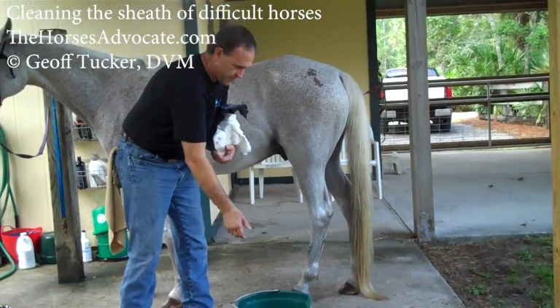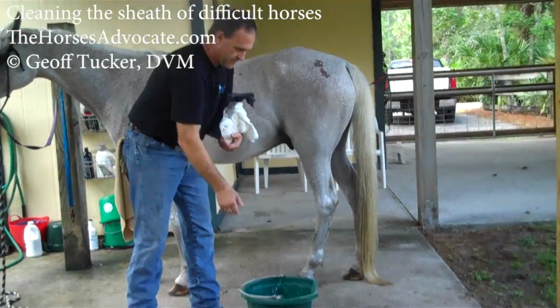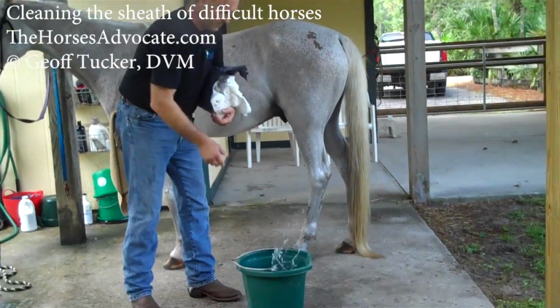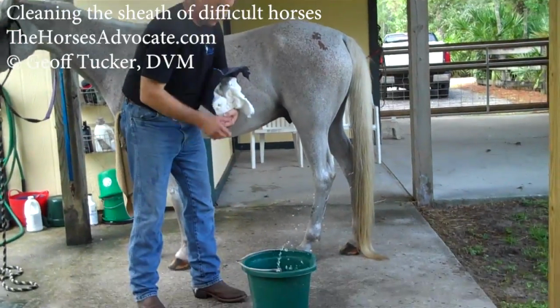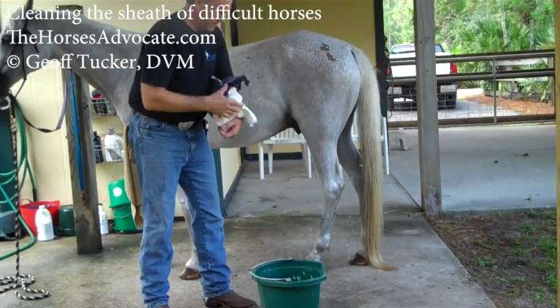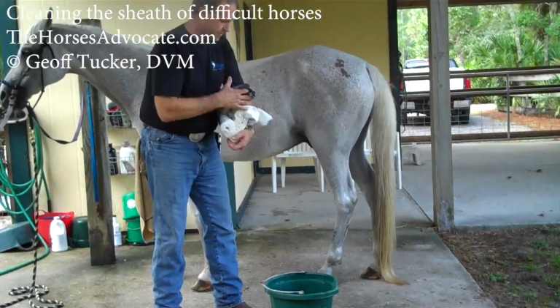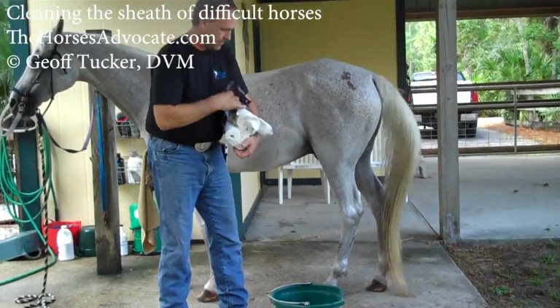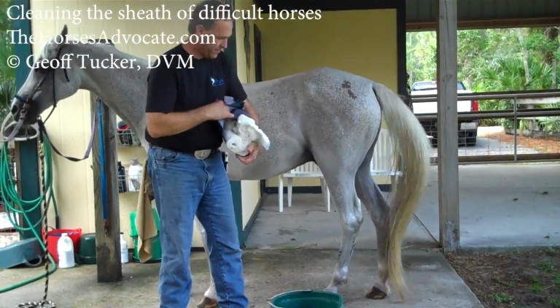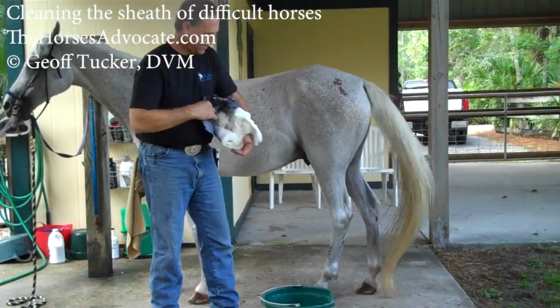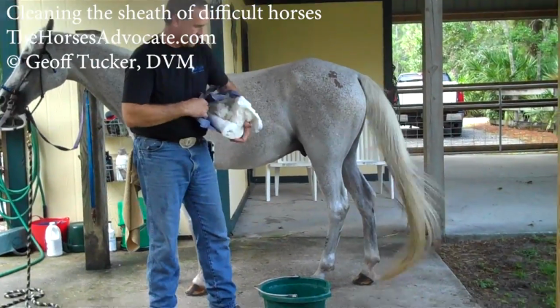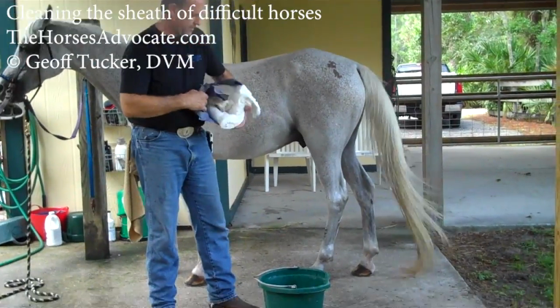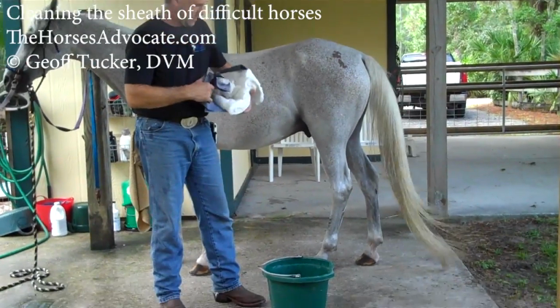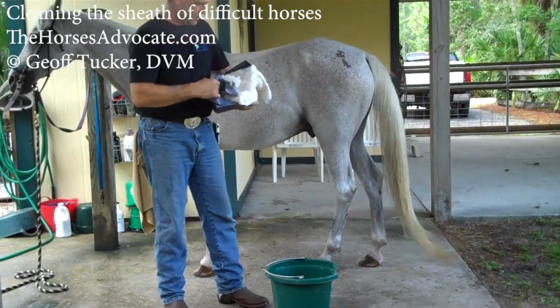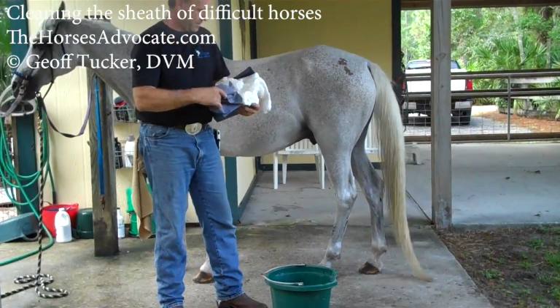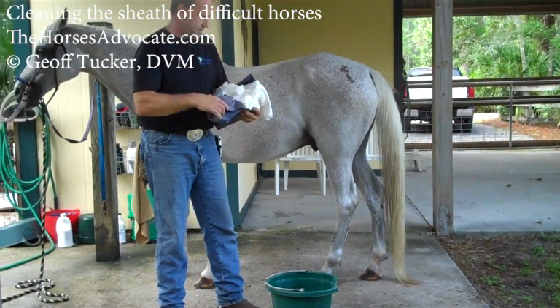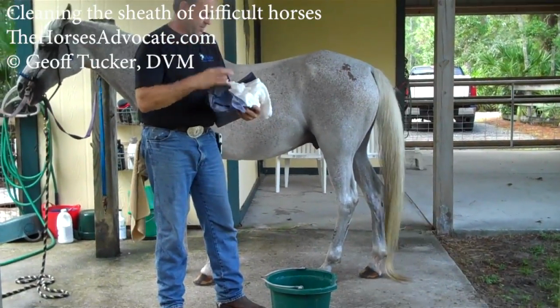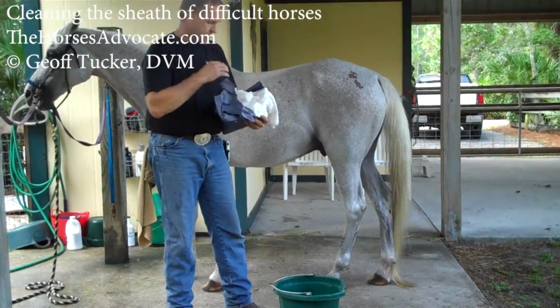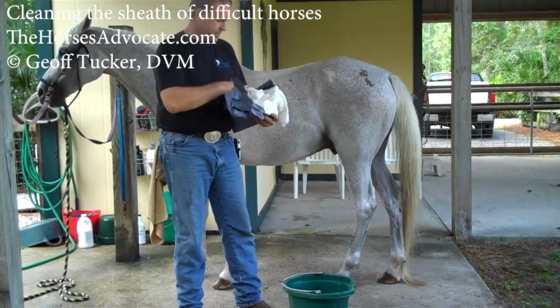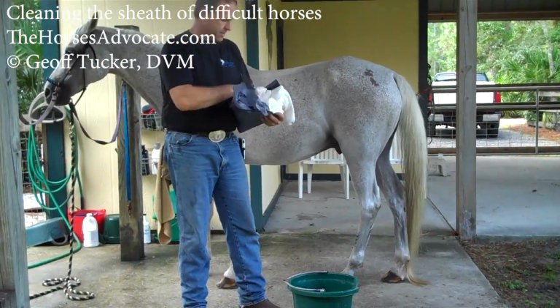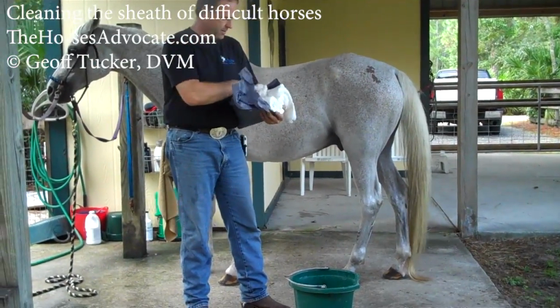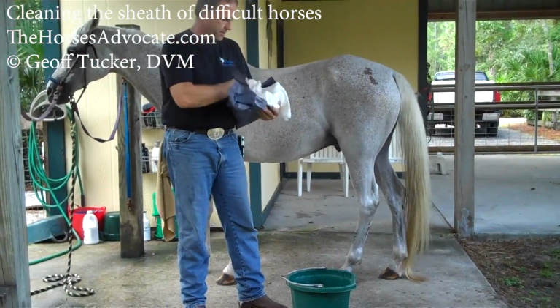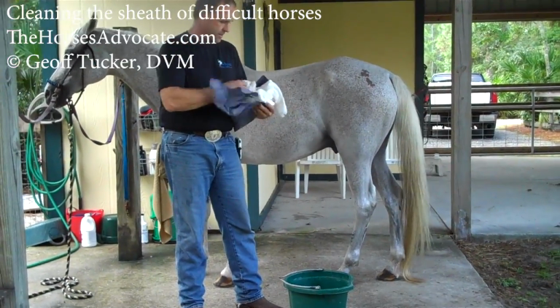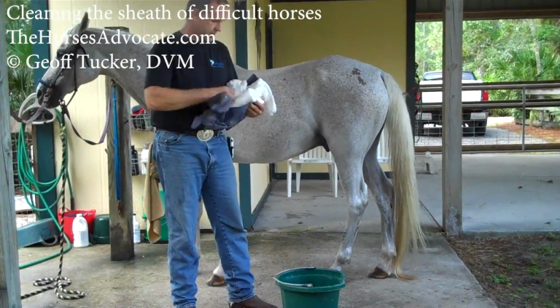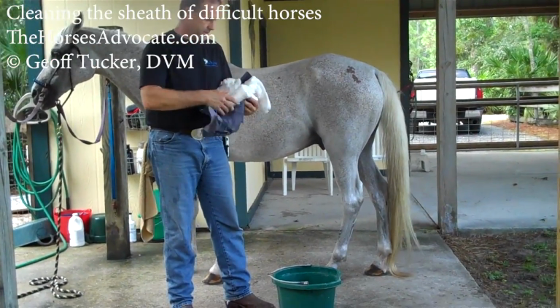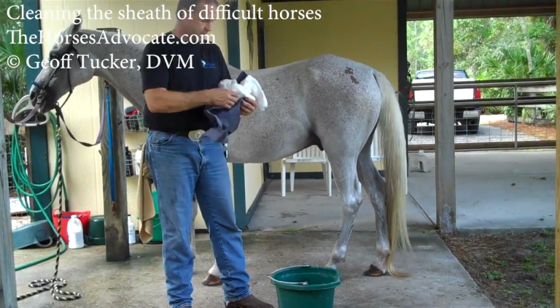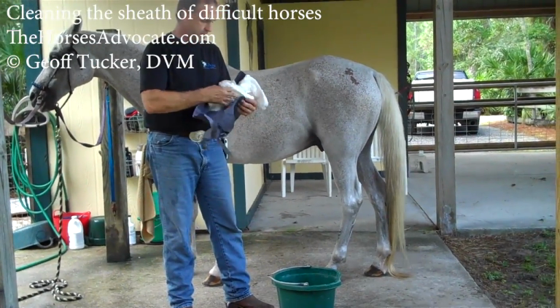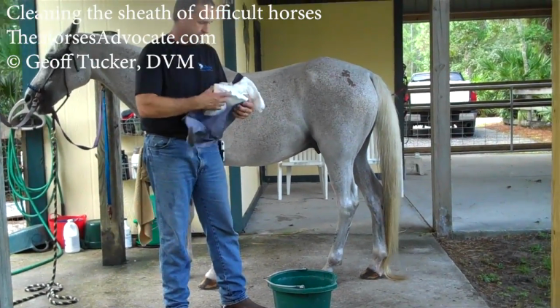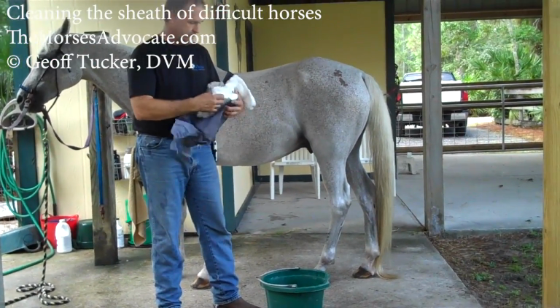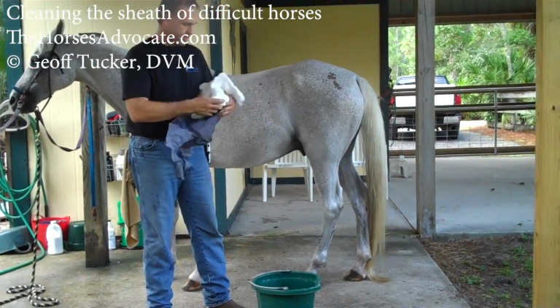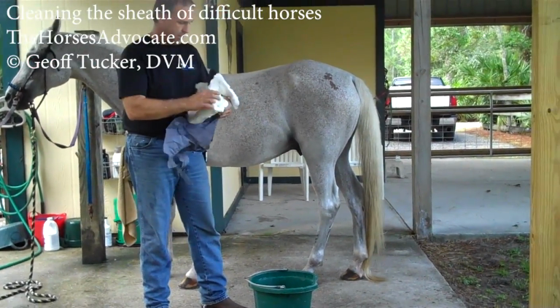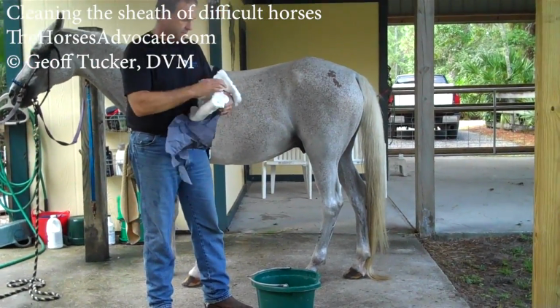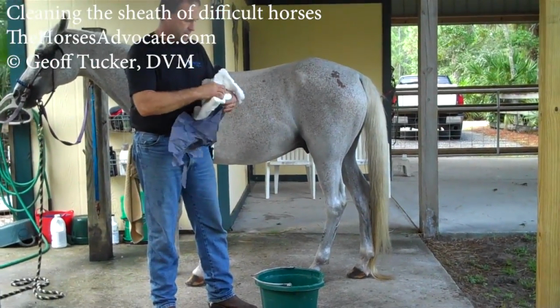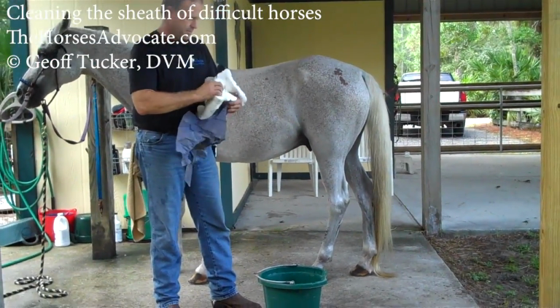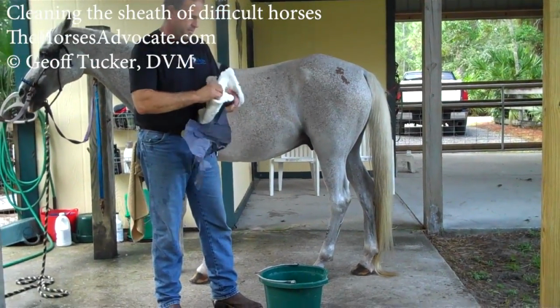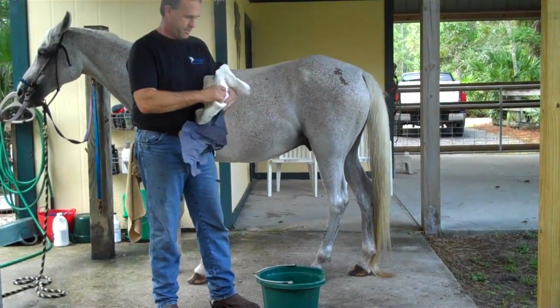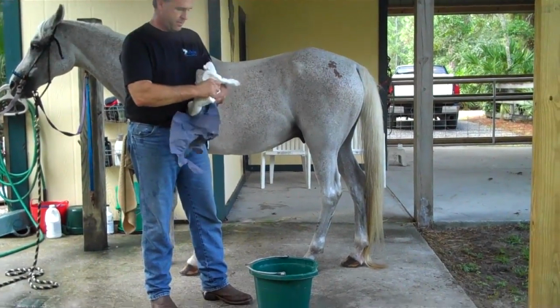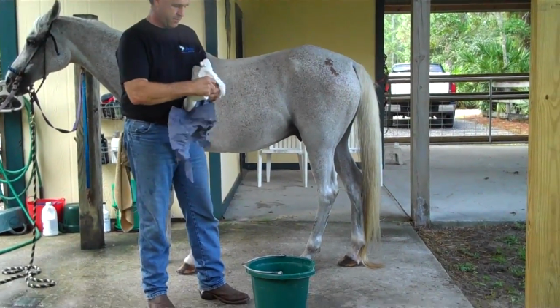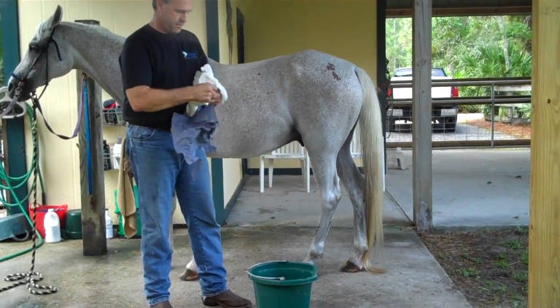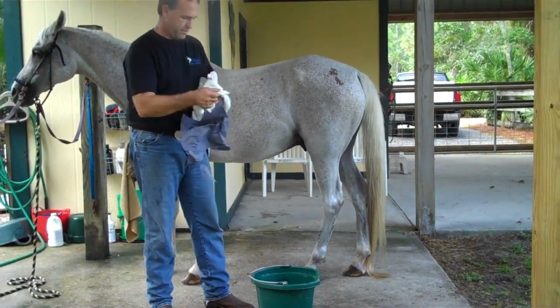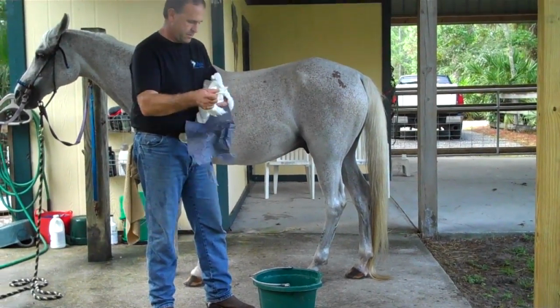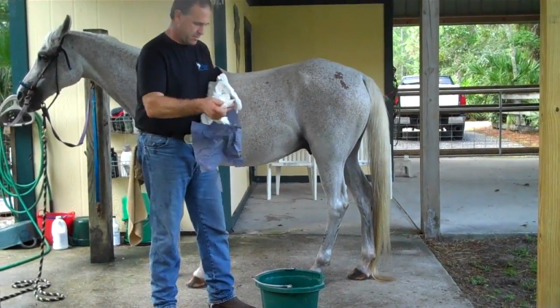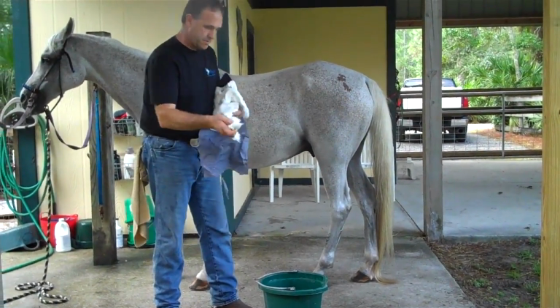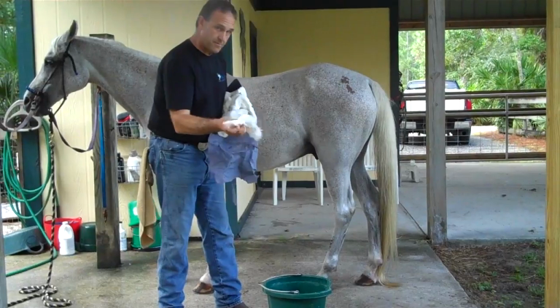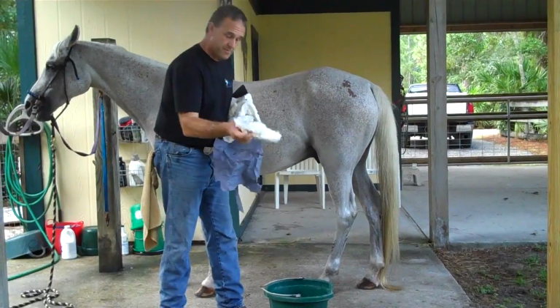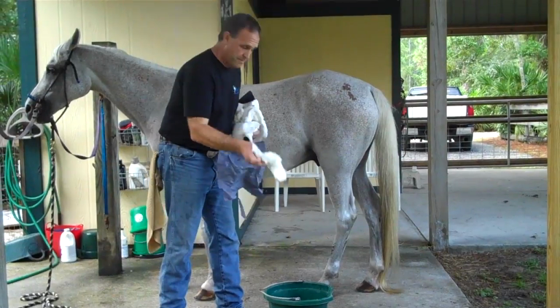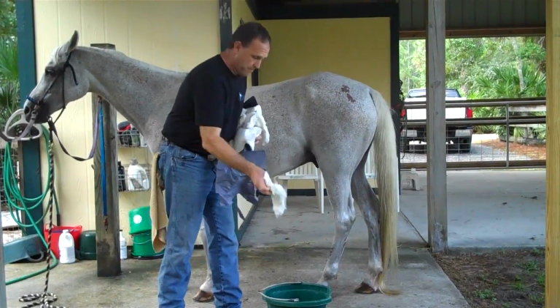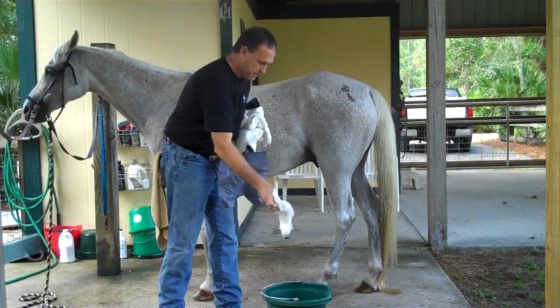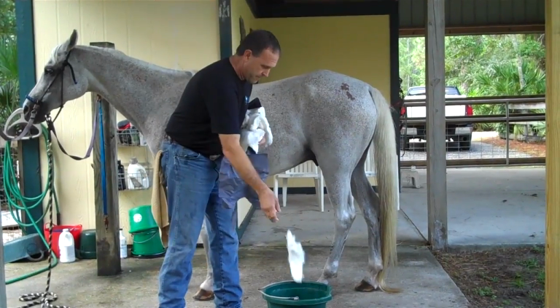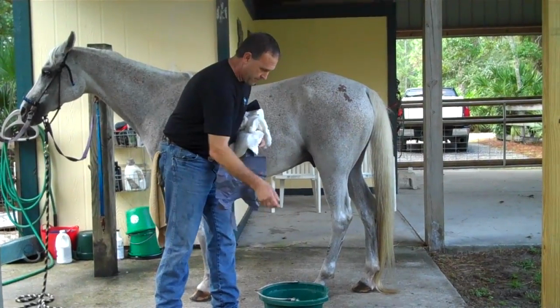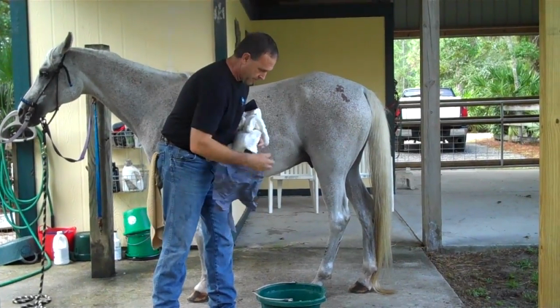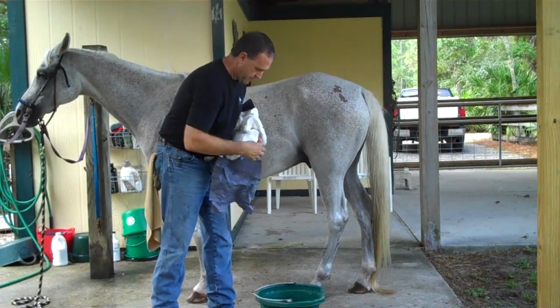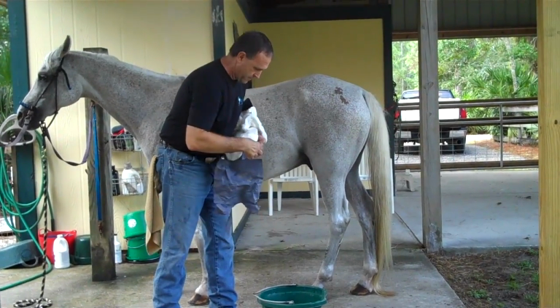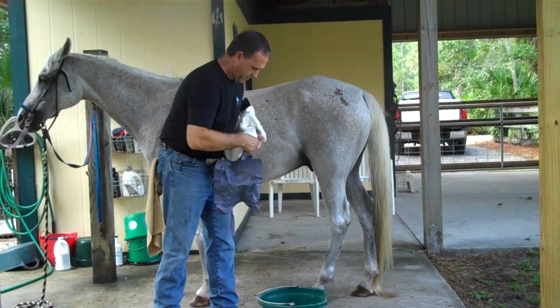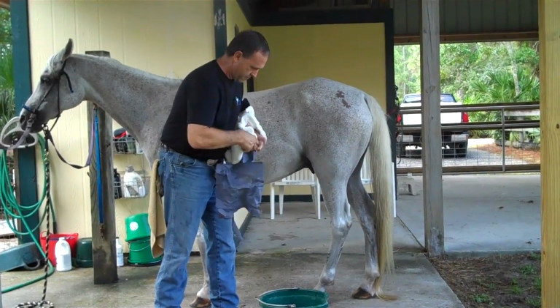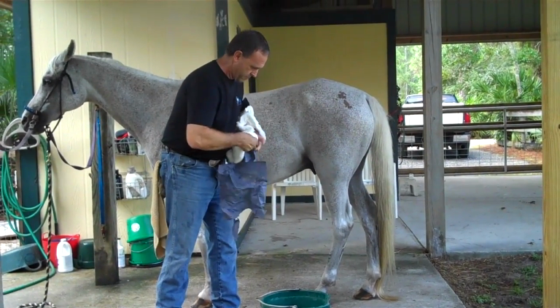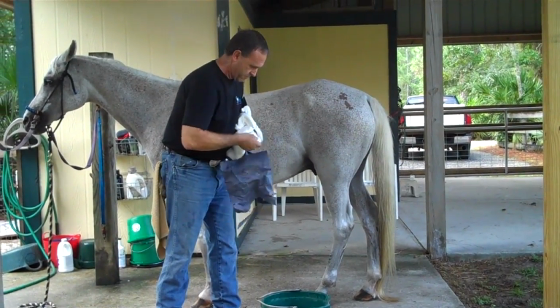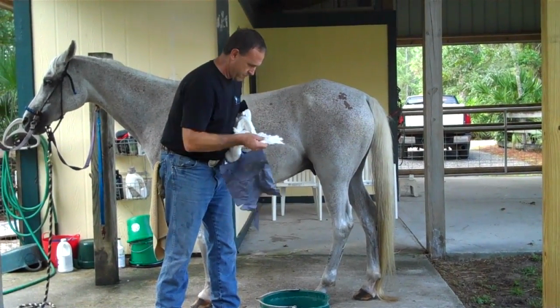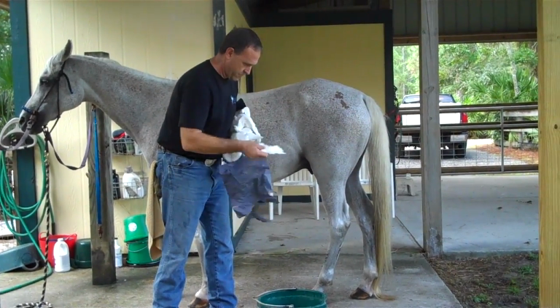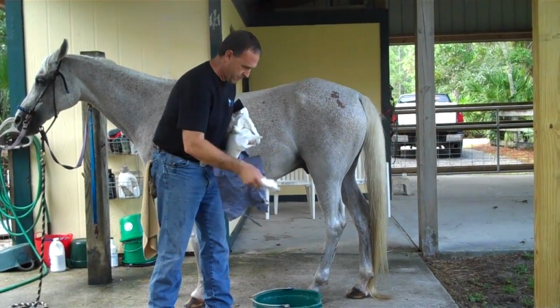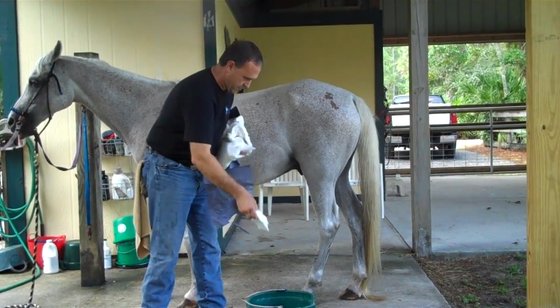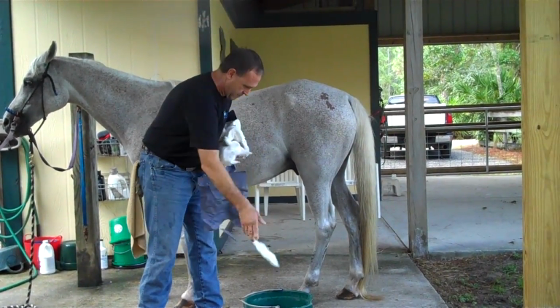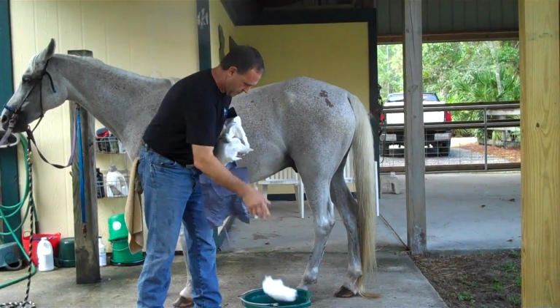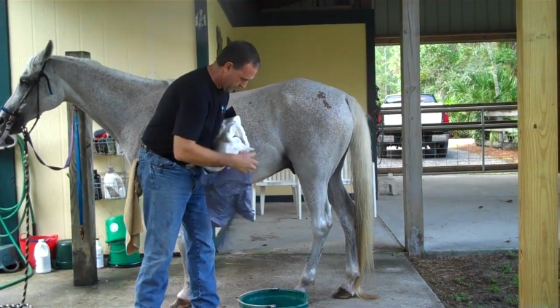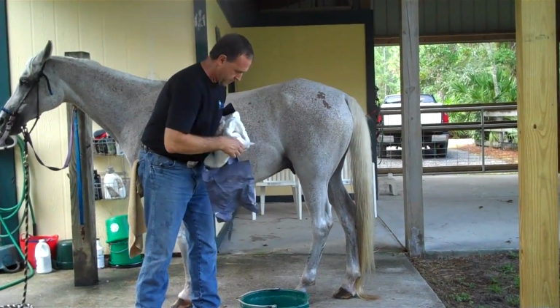In this video I'm going to be cleaning the sheath of two horses. The first one I'm going to call difficult and the second one I'm going to call impossible.